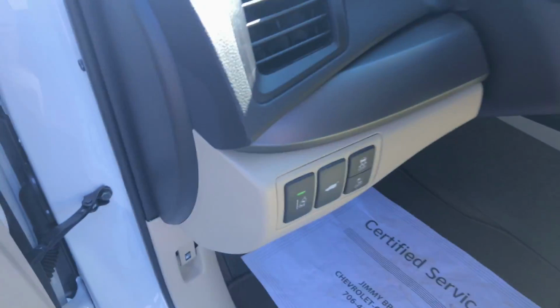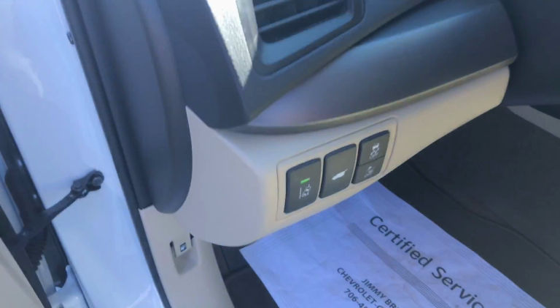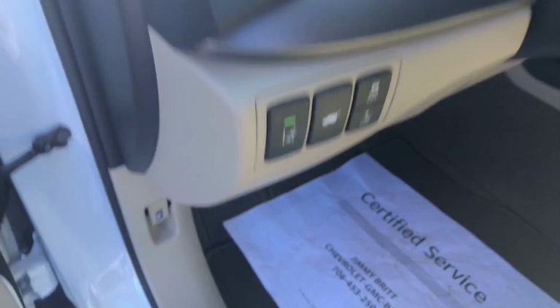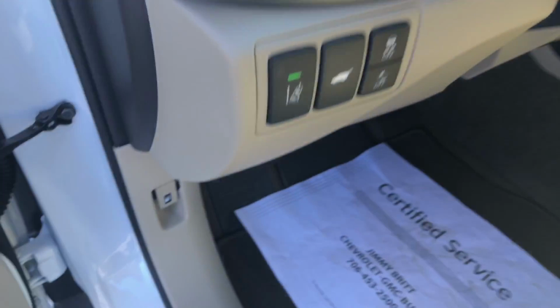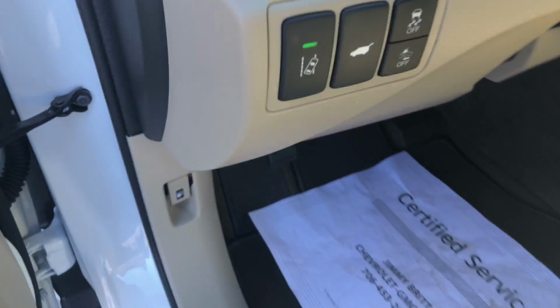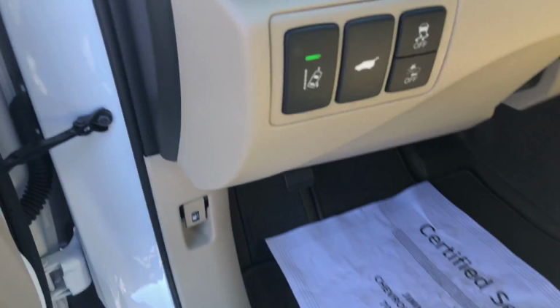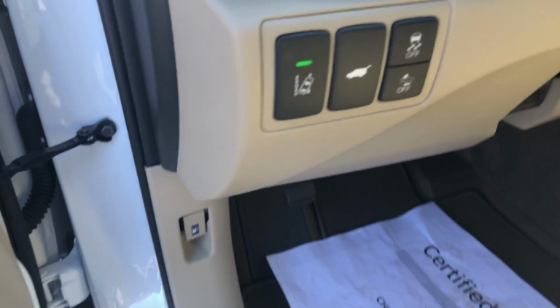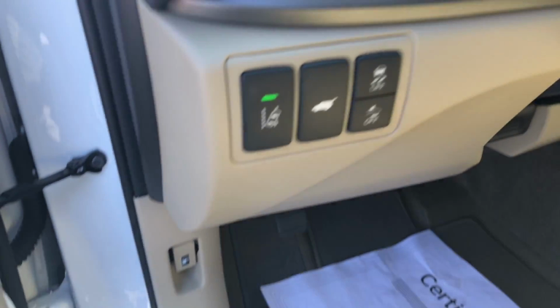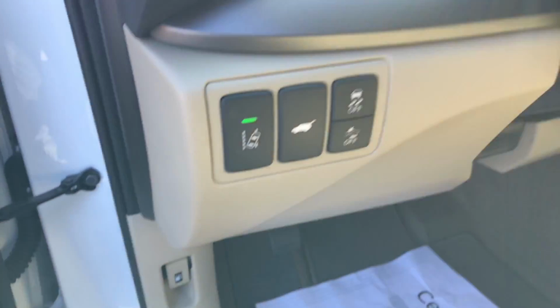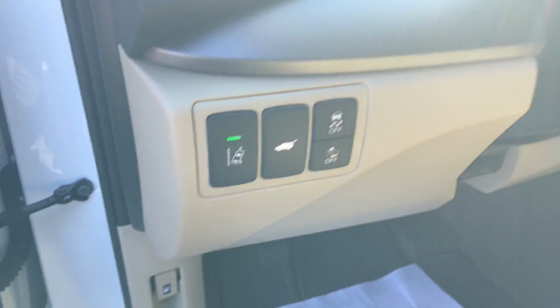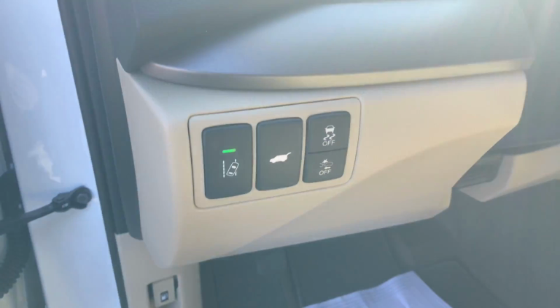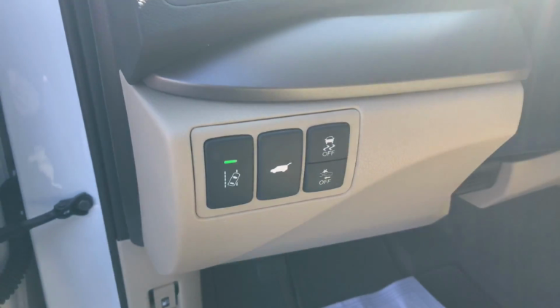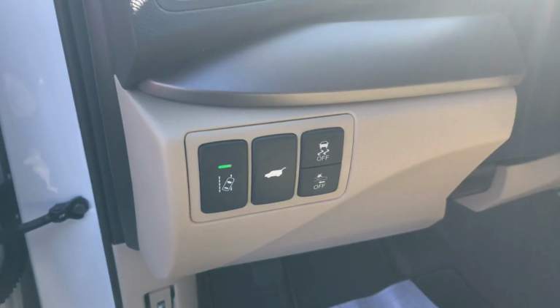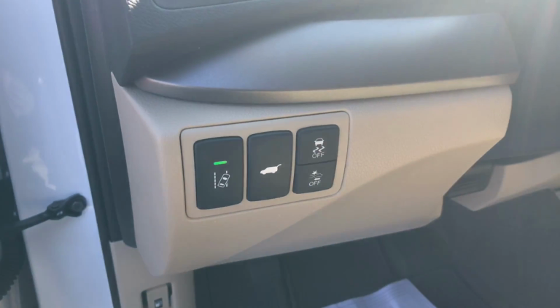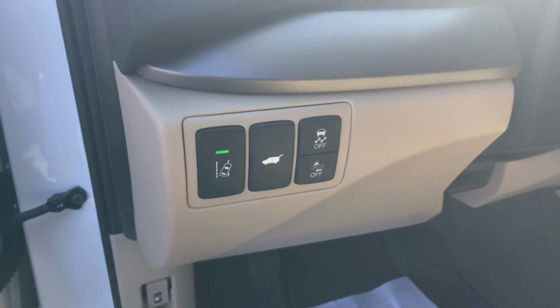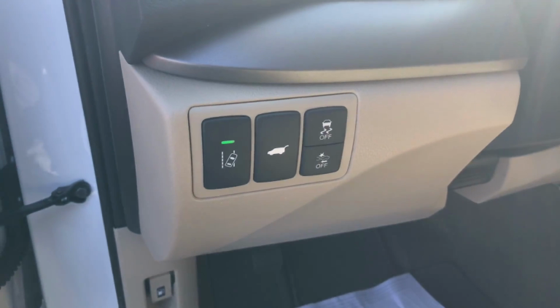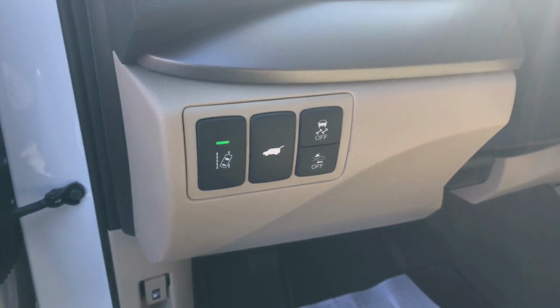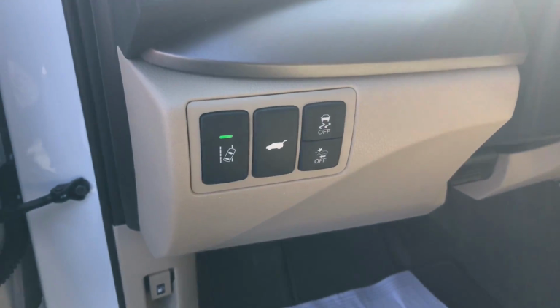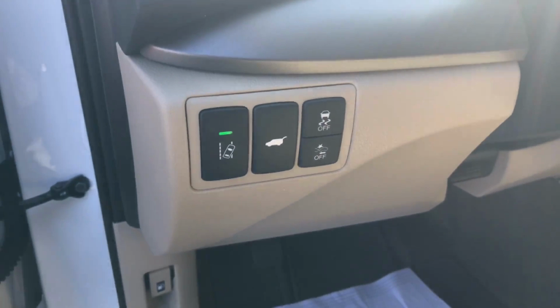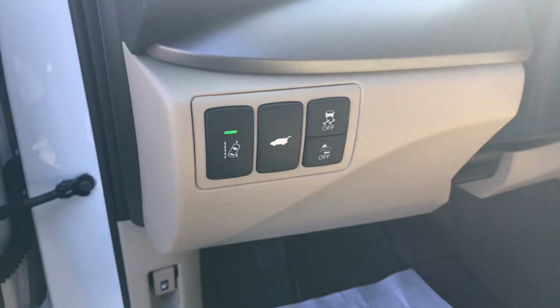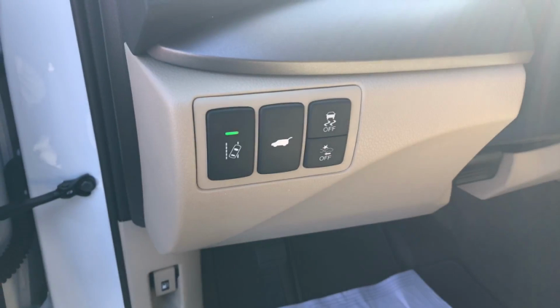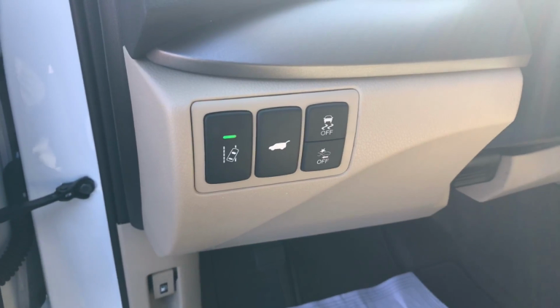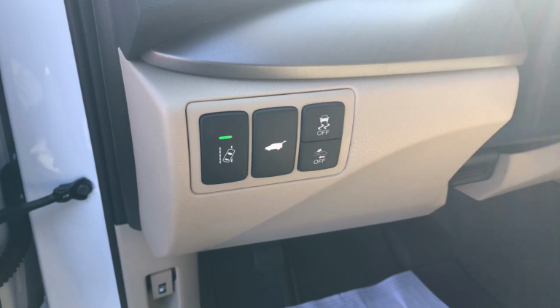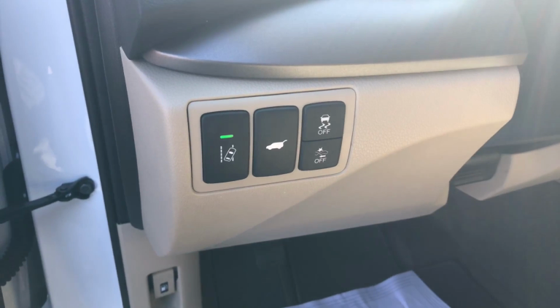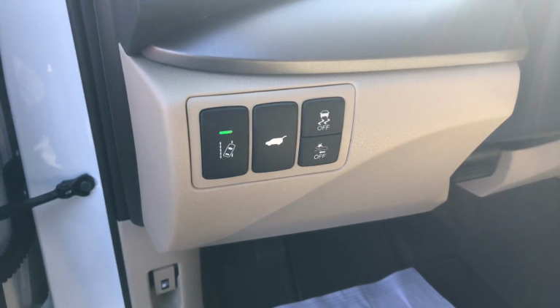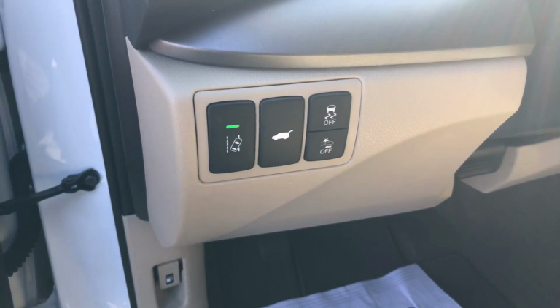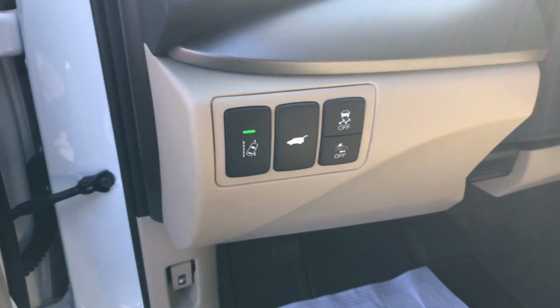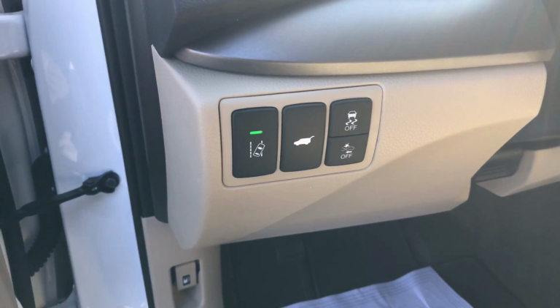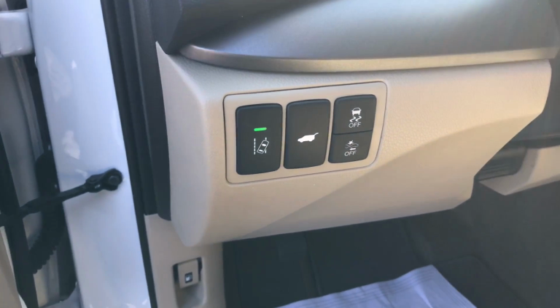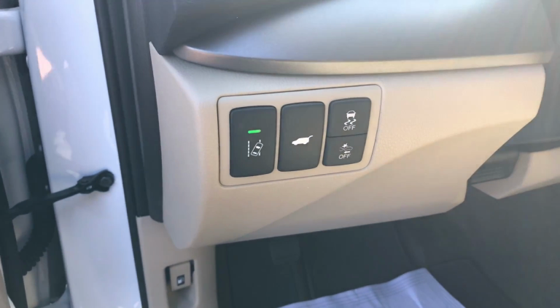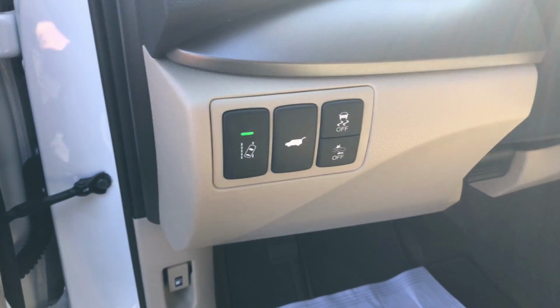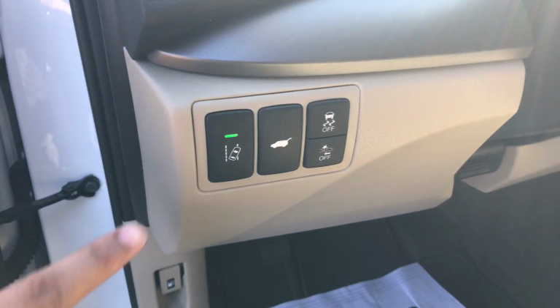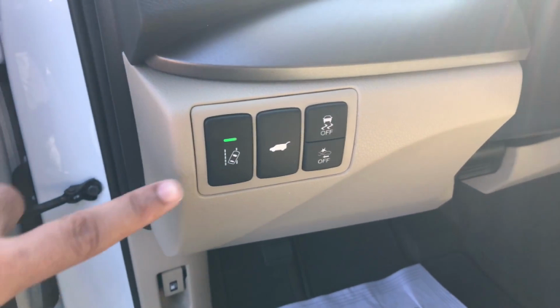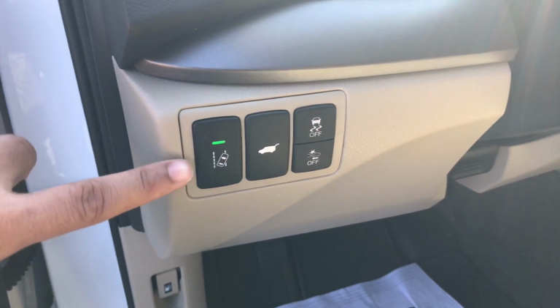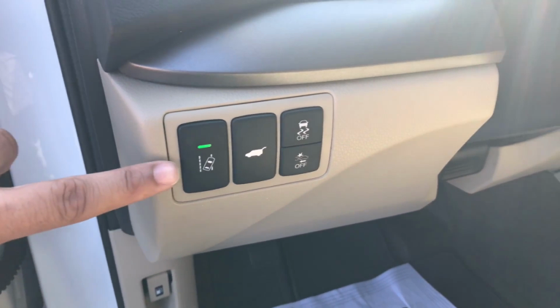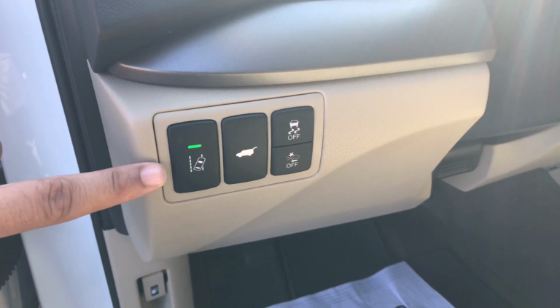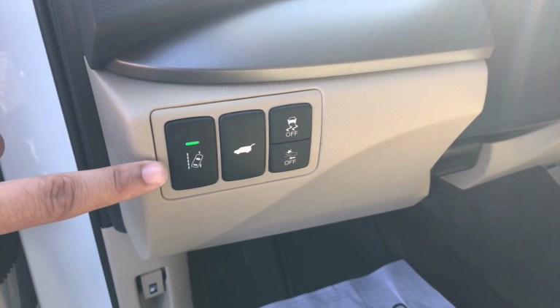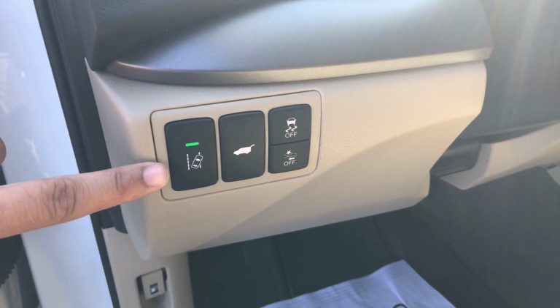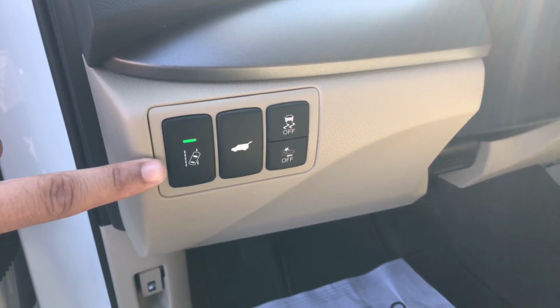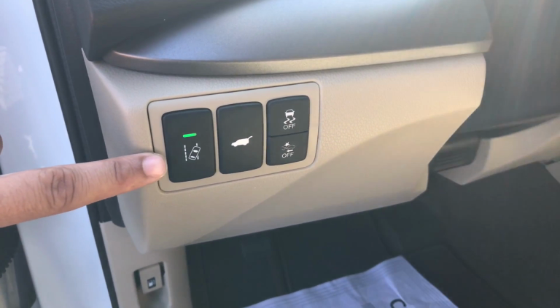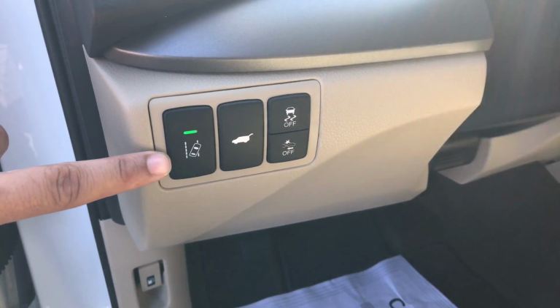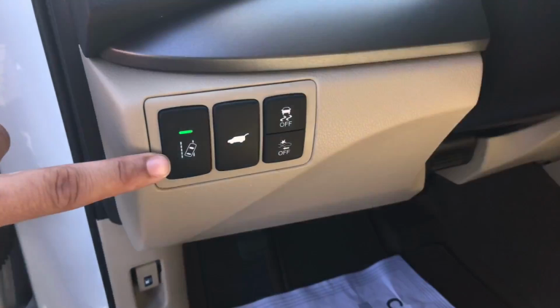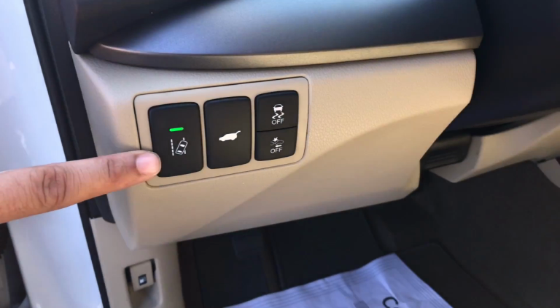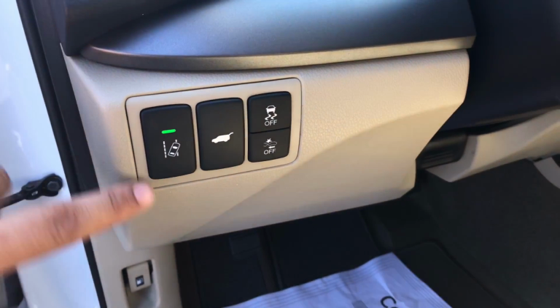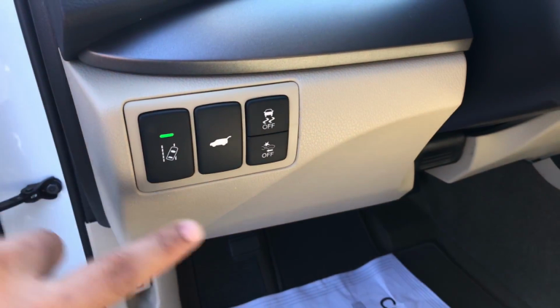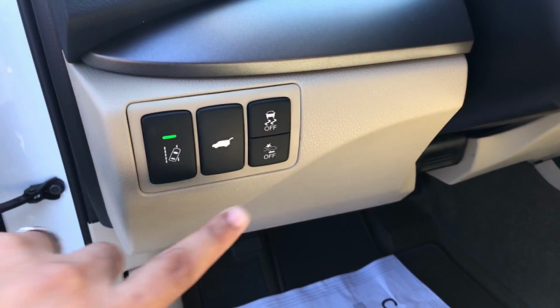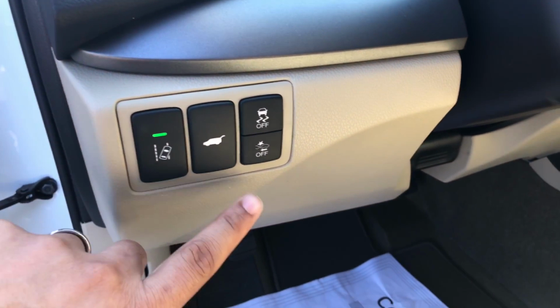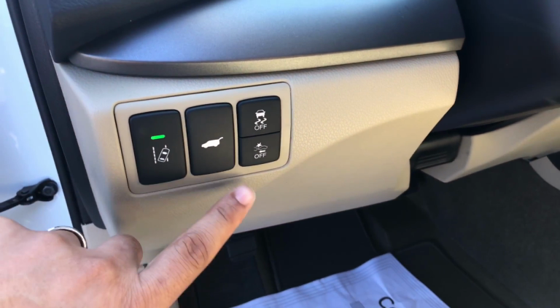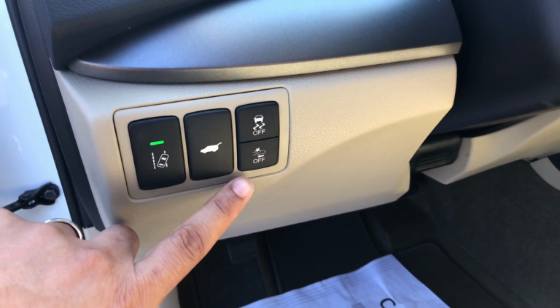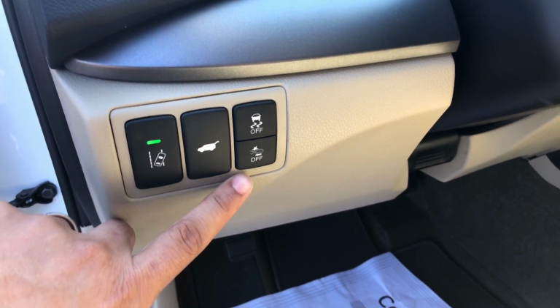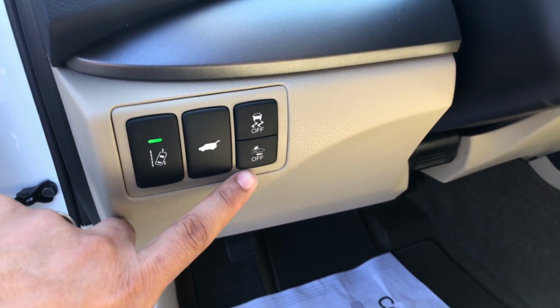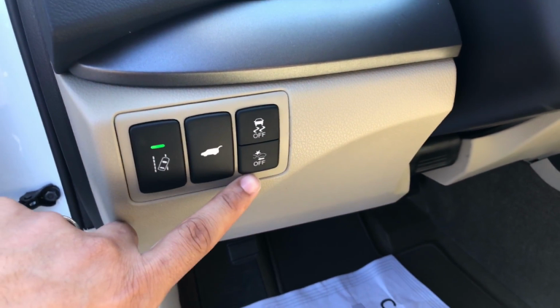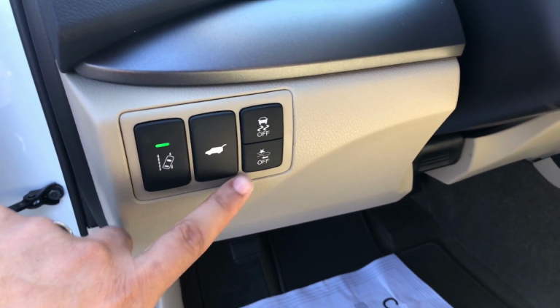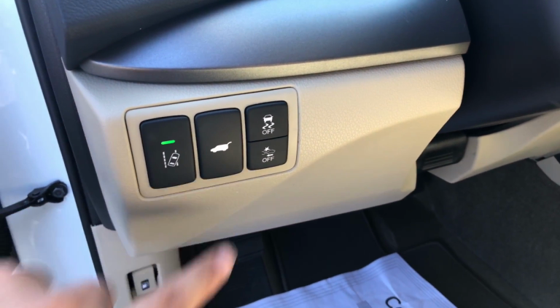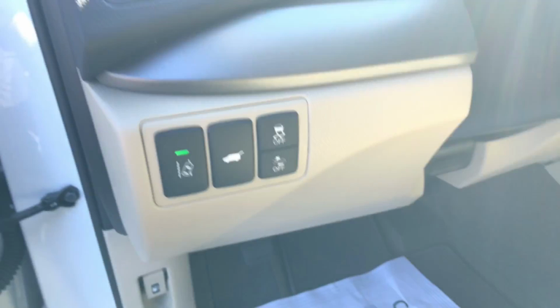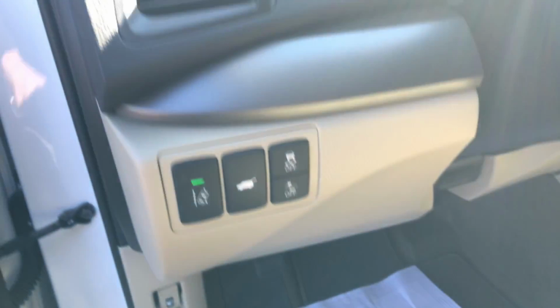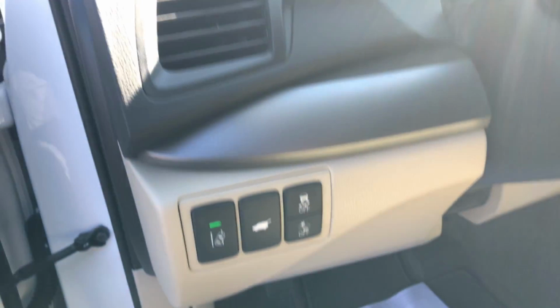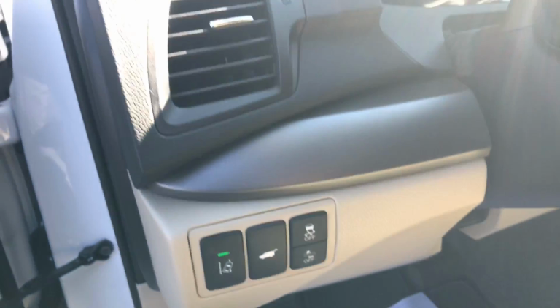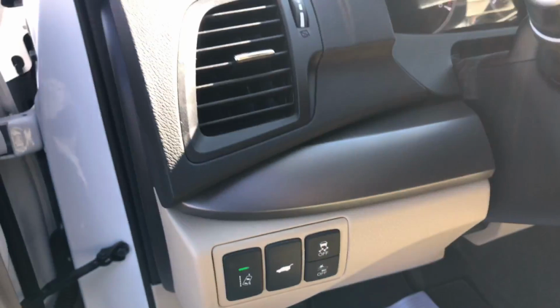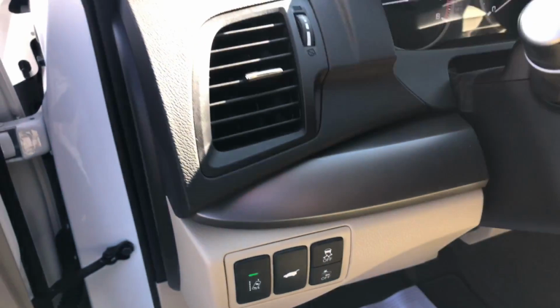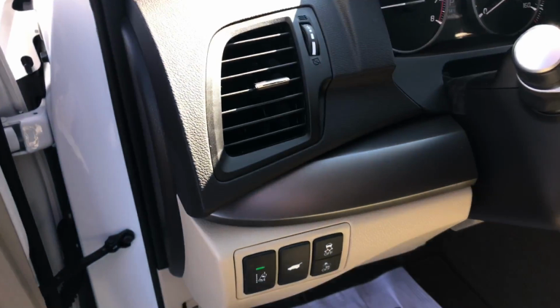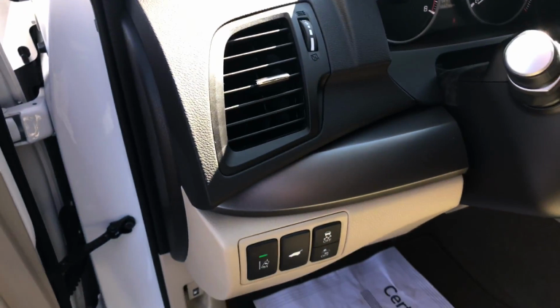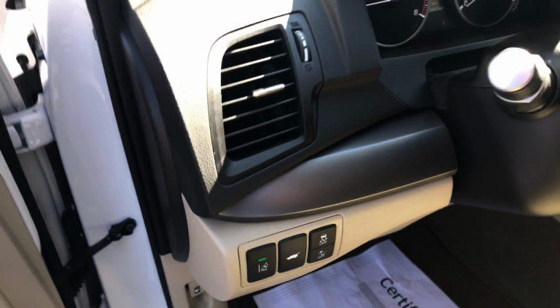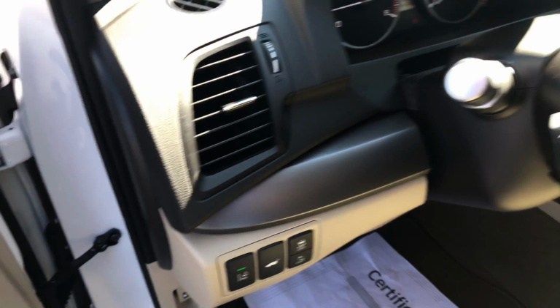The vehicle also comes with a couple of added safety features — you've got your lane departure warning, as well as your forward collision alert.